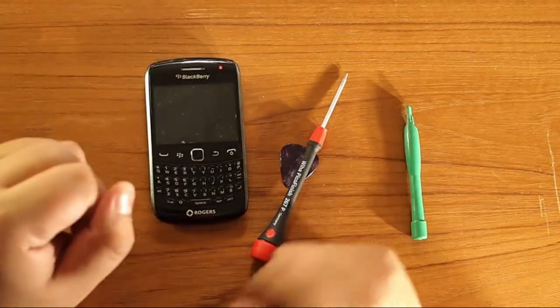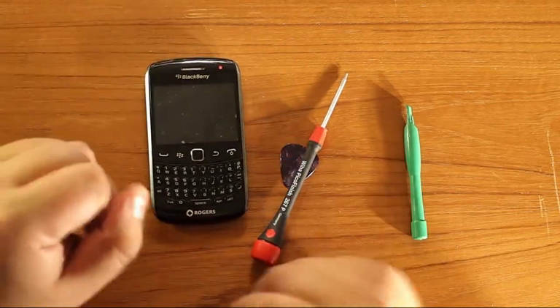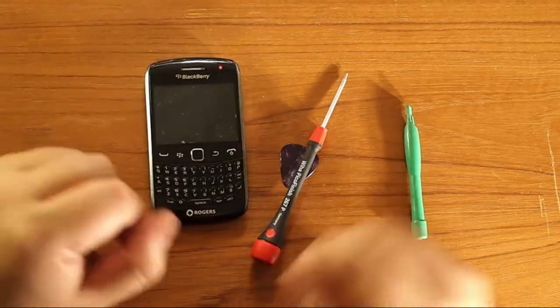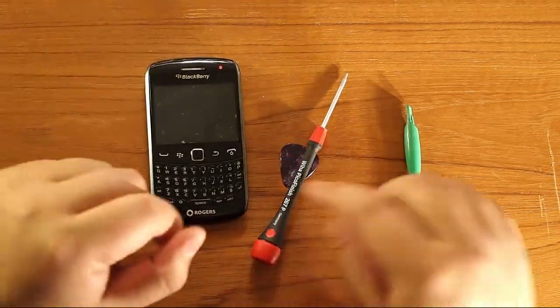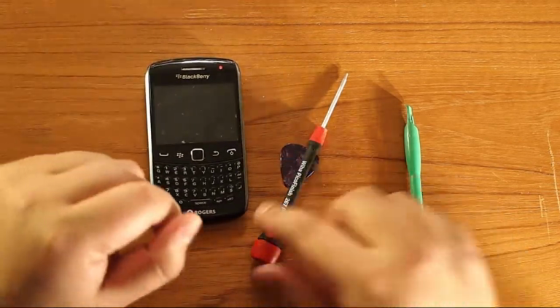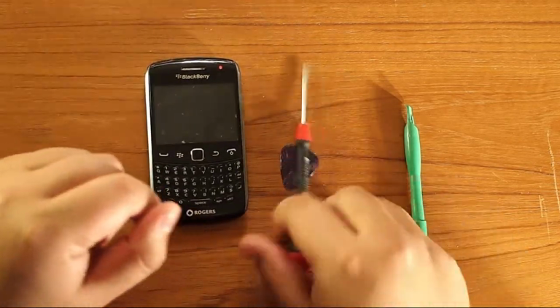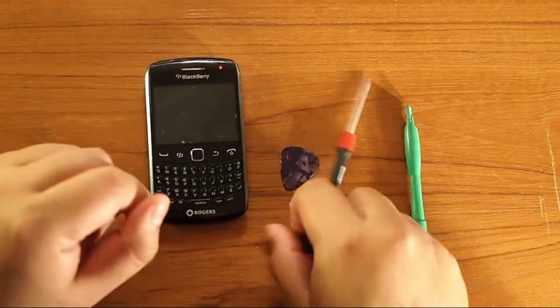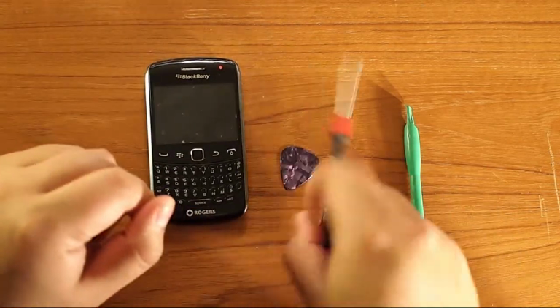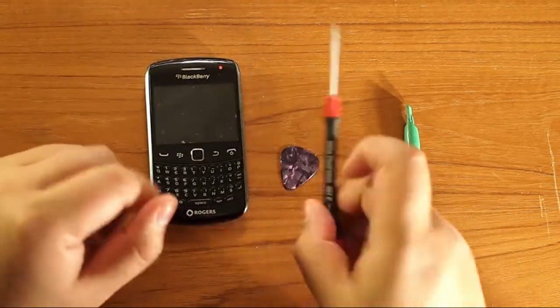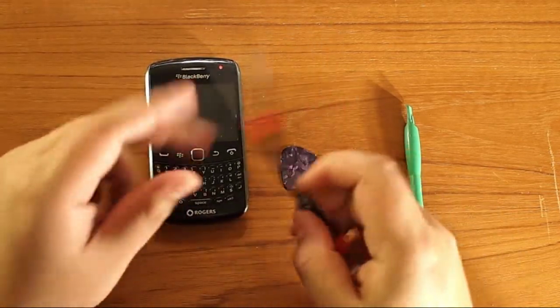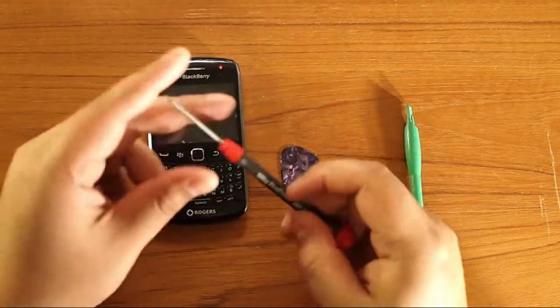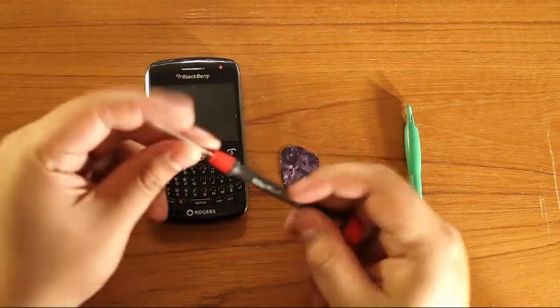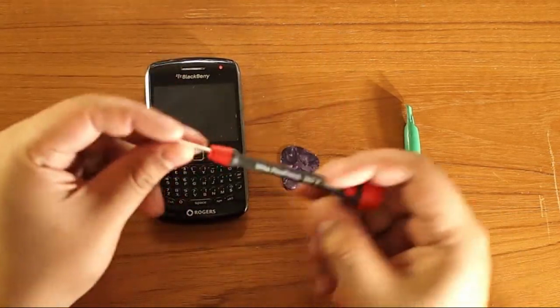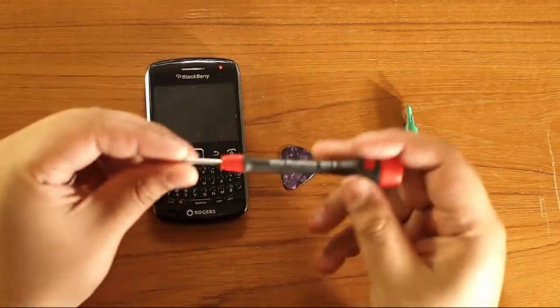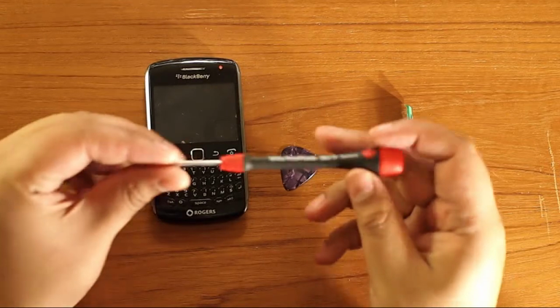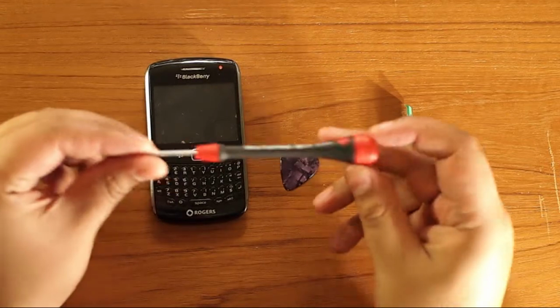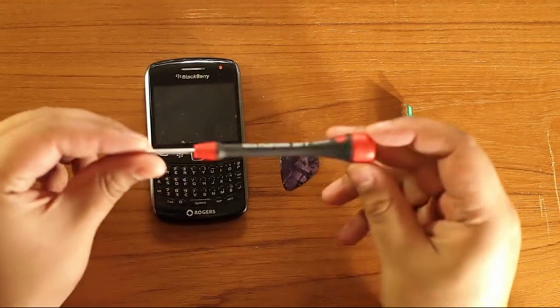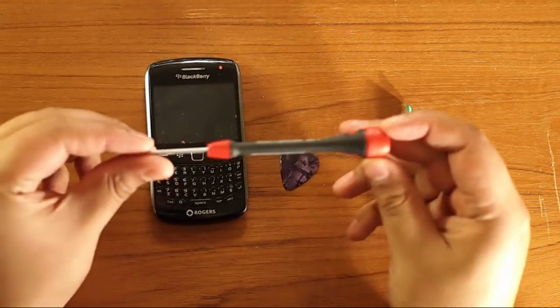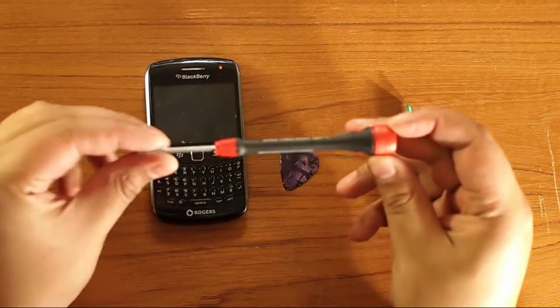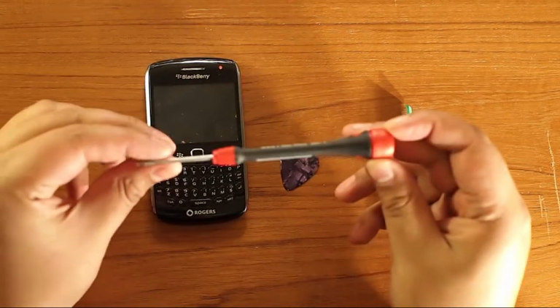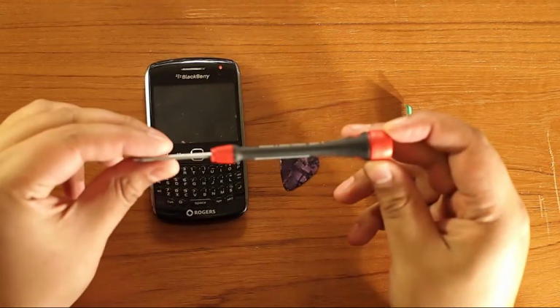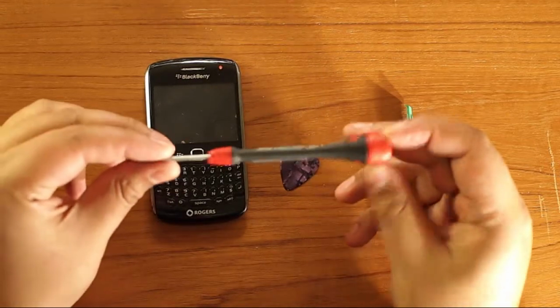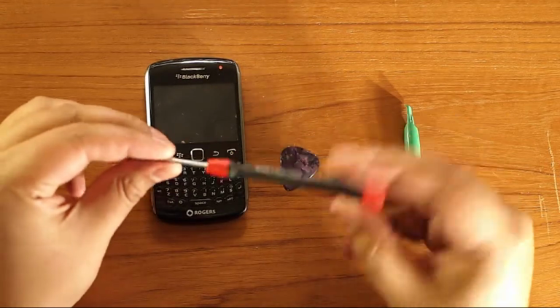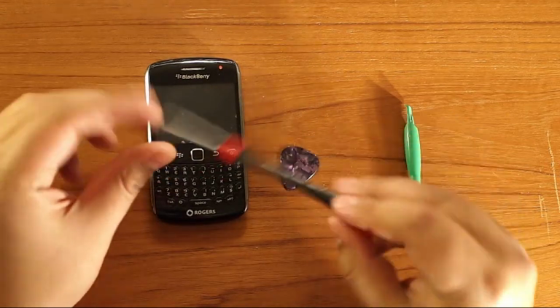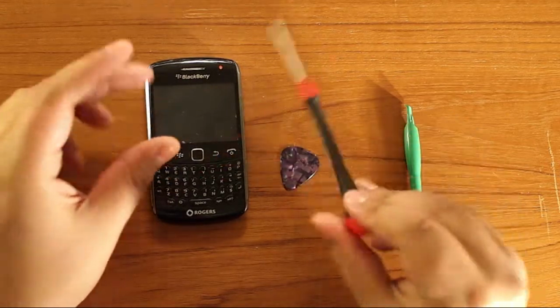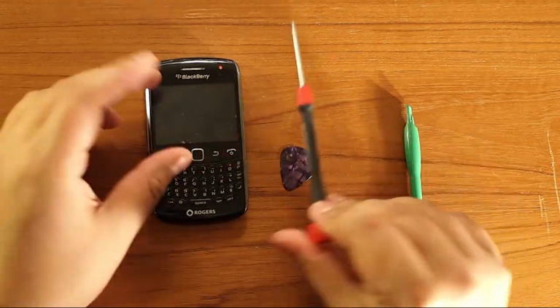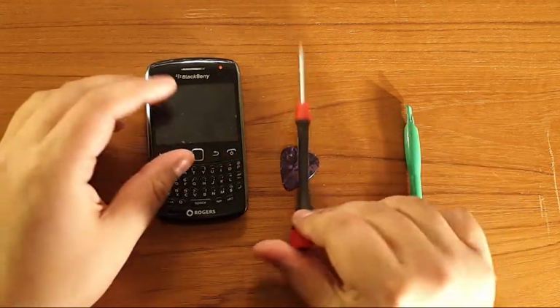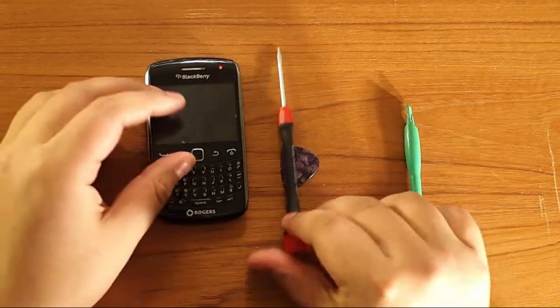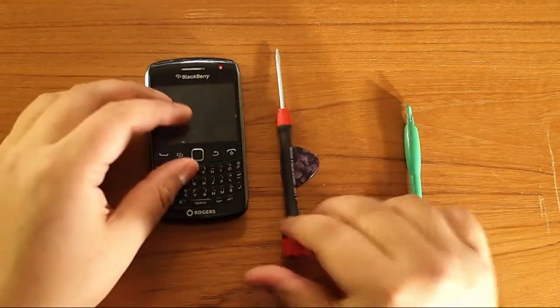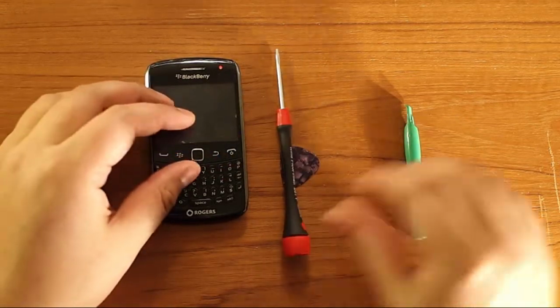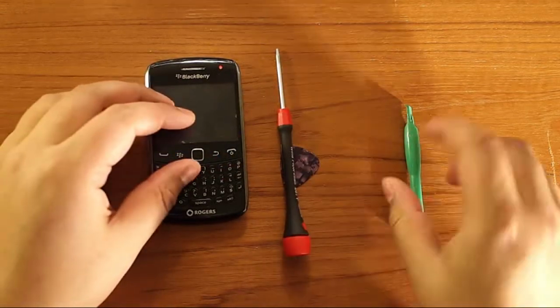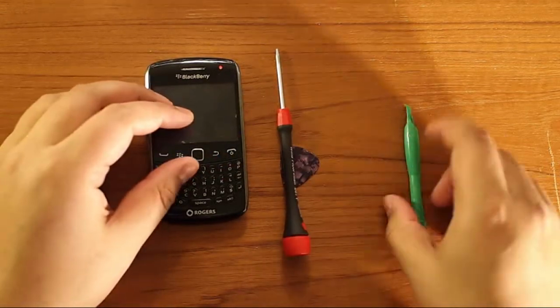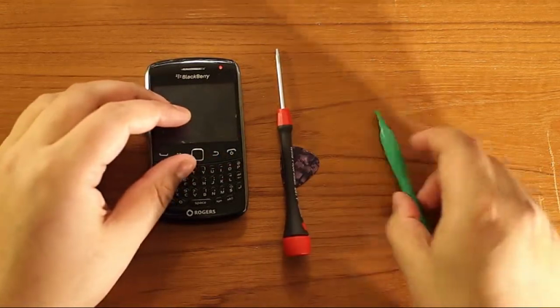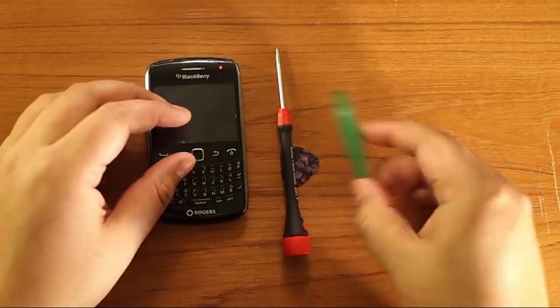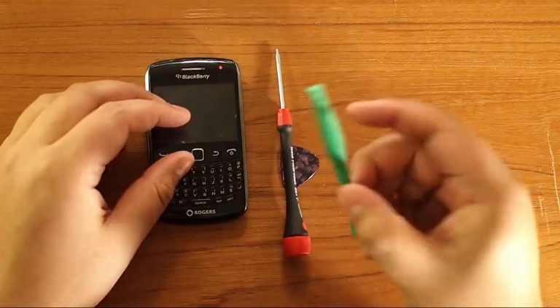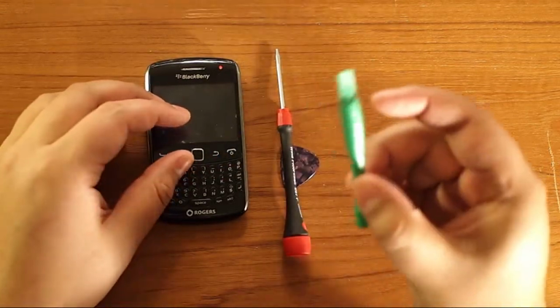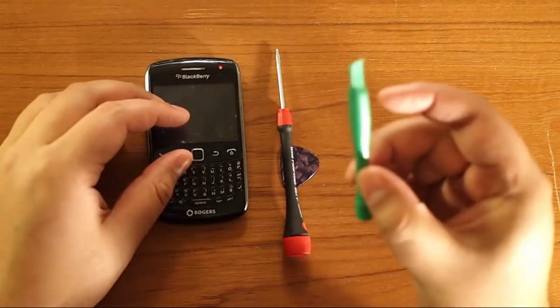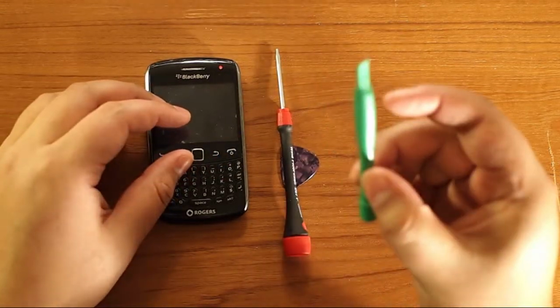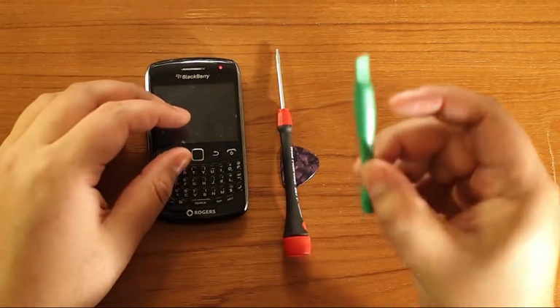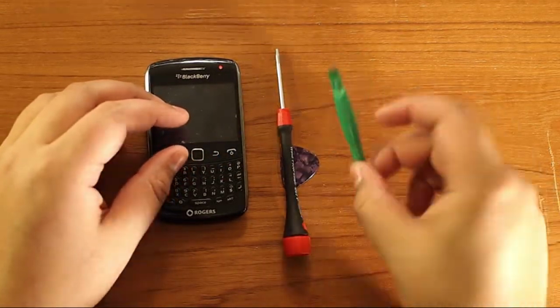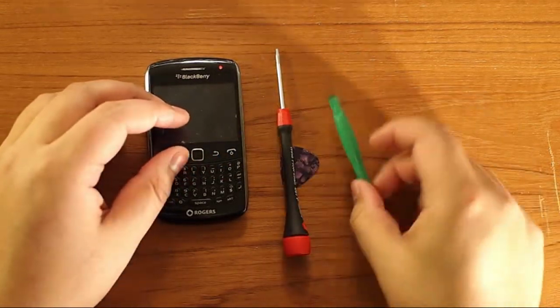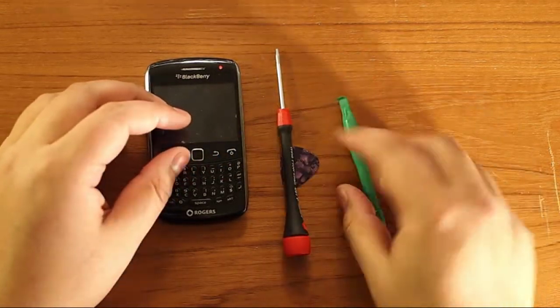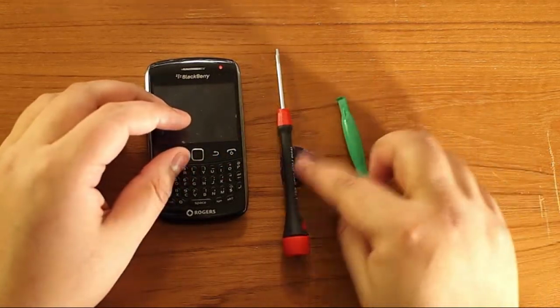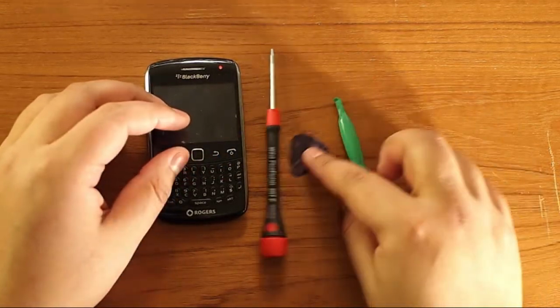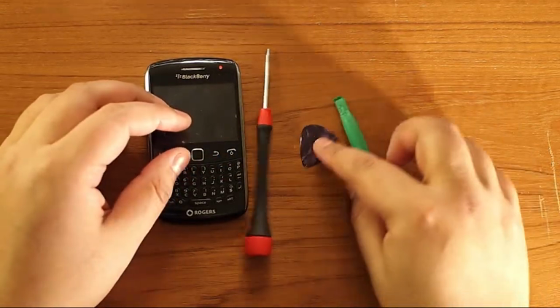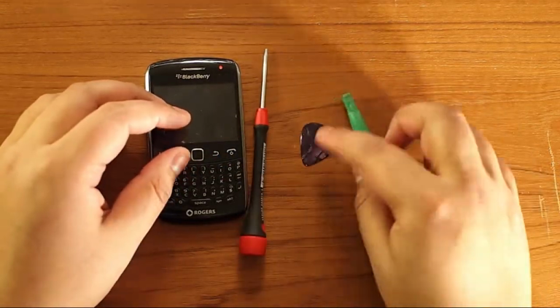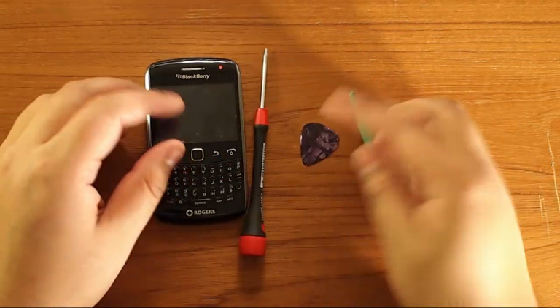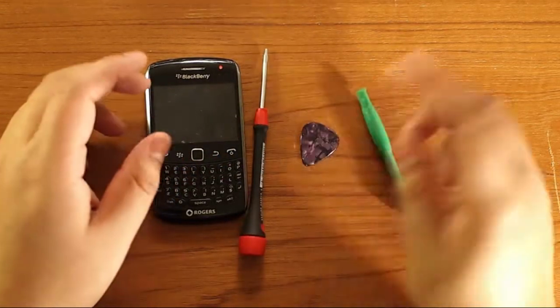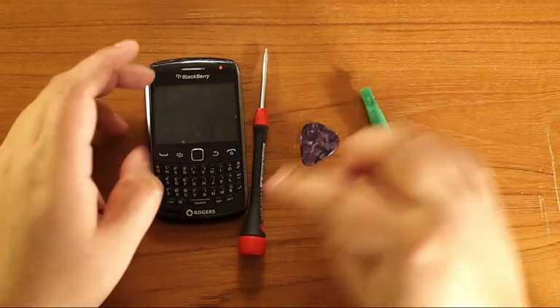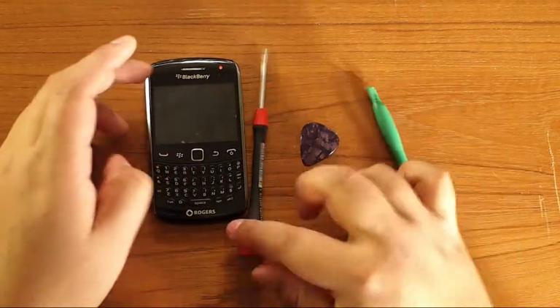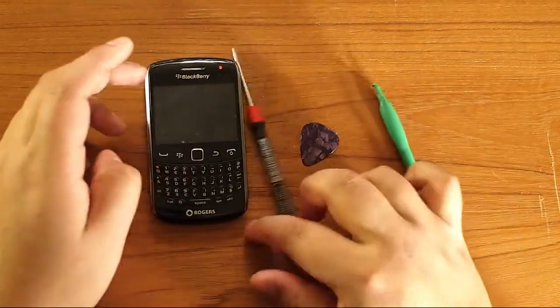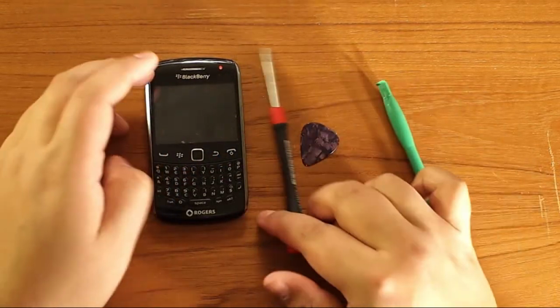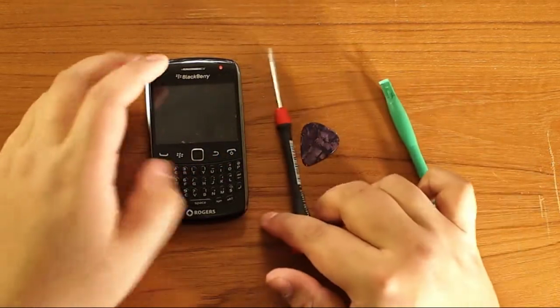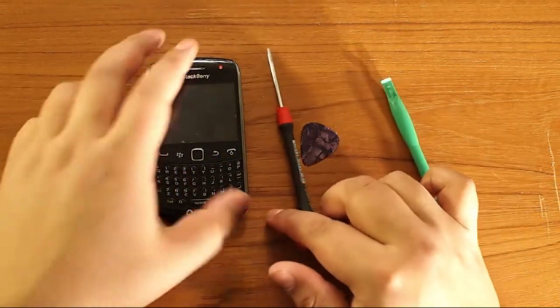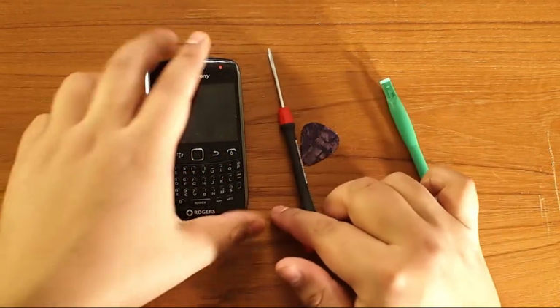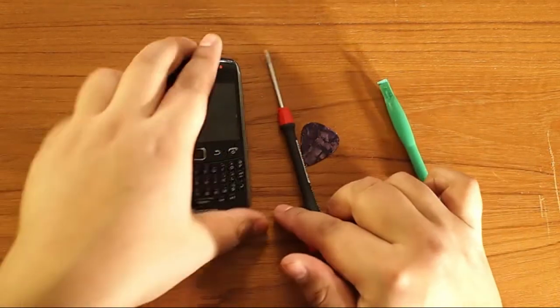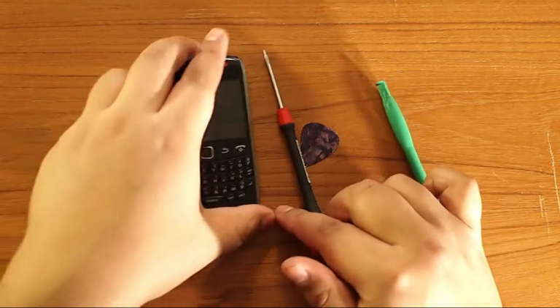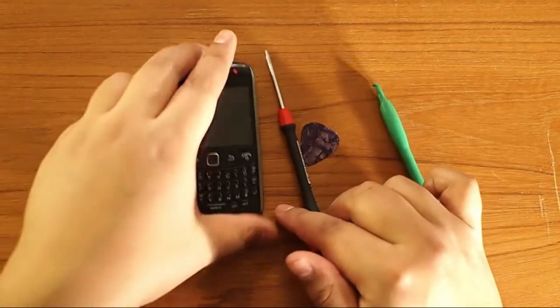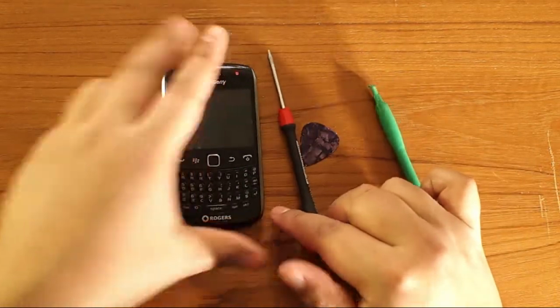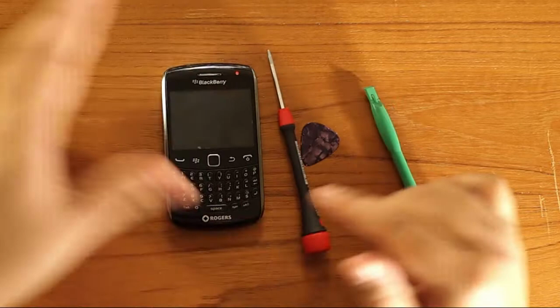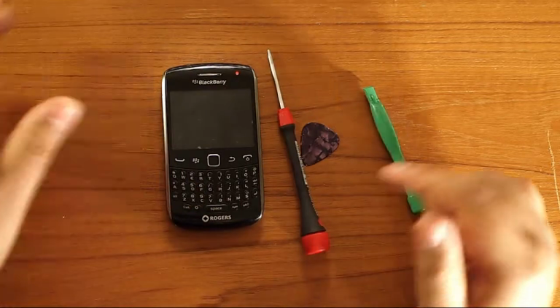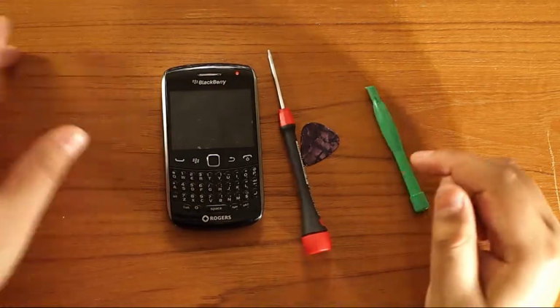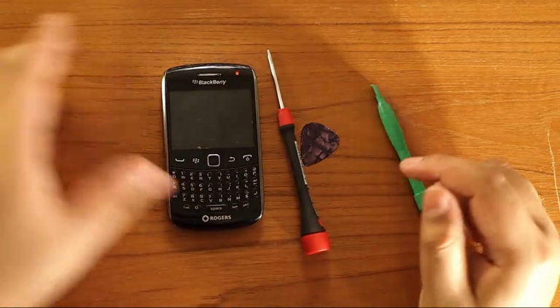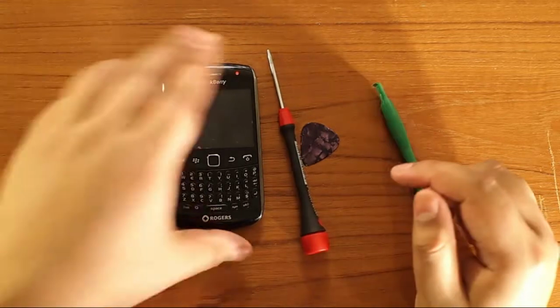You only need a few tools. You need a T4 screwdriver, a case opener tool, and maybe a pick. Okay, so let's get started.